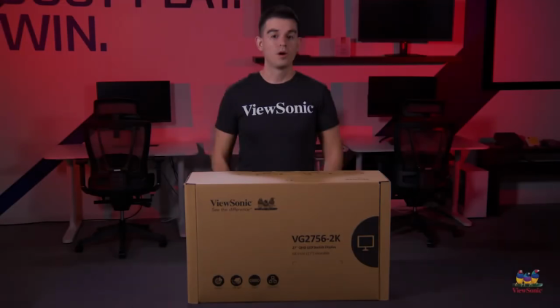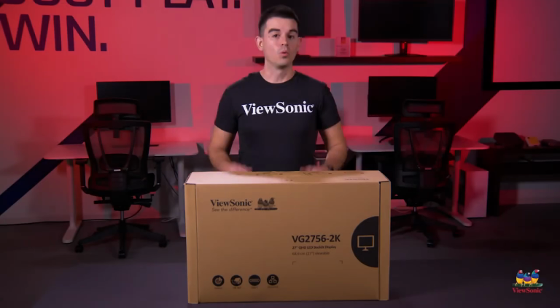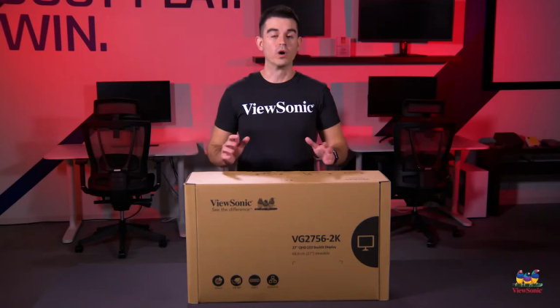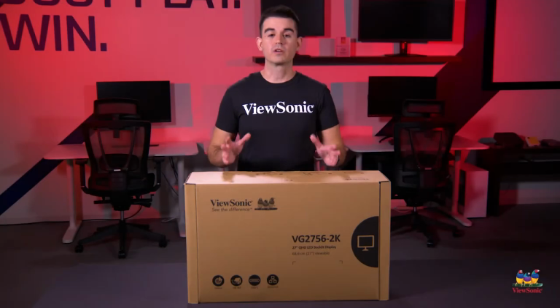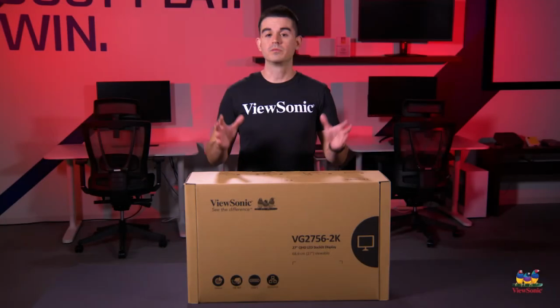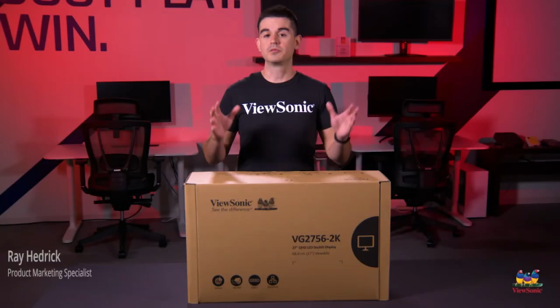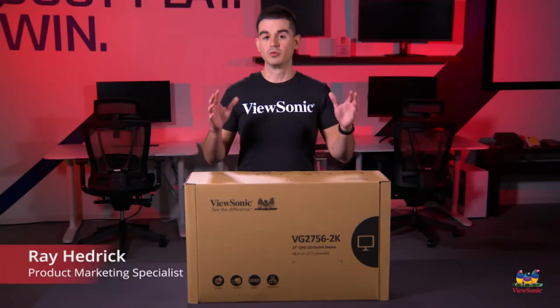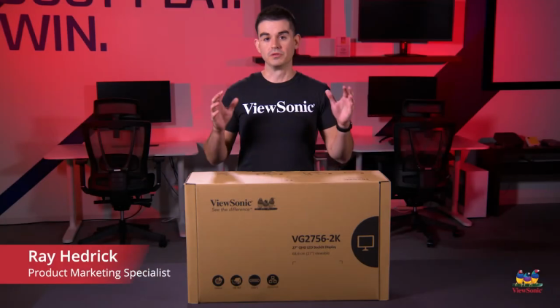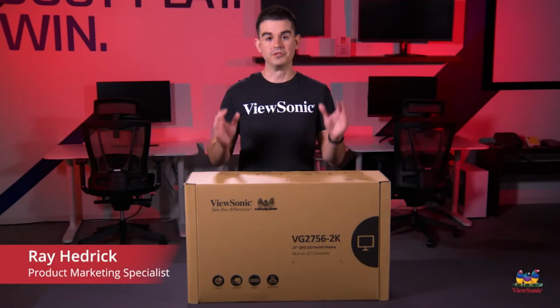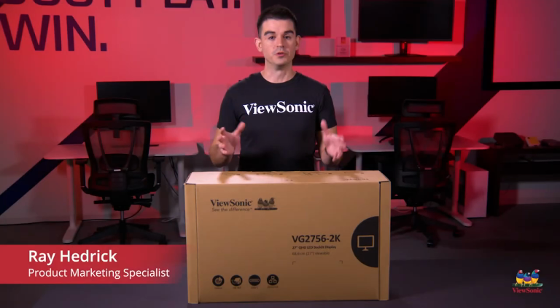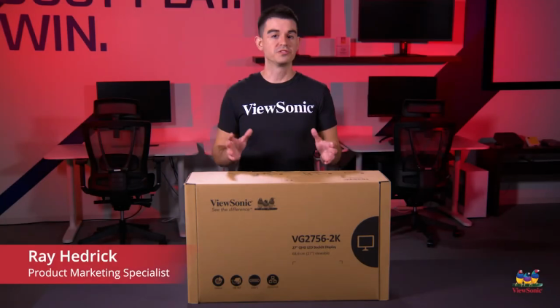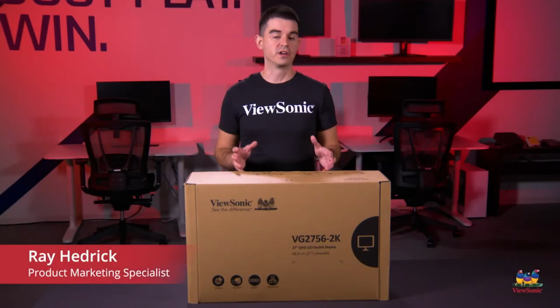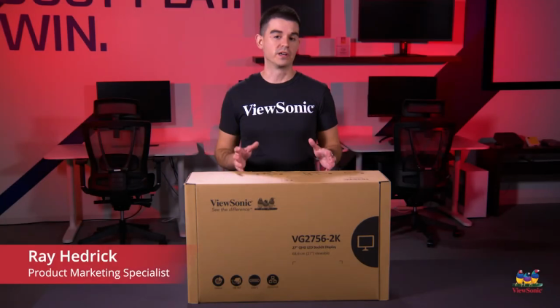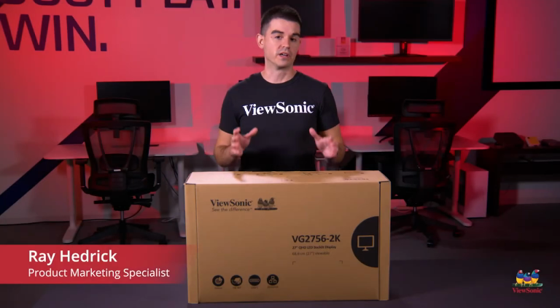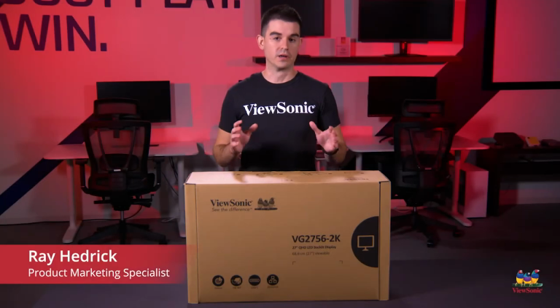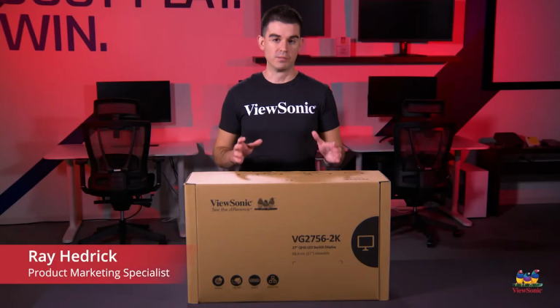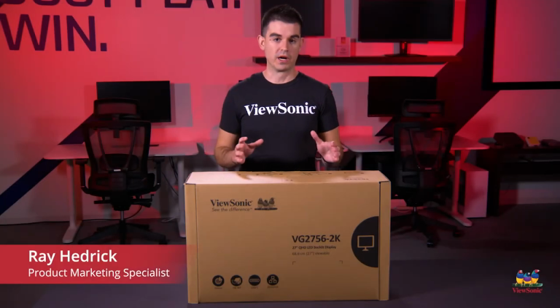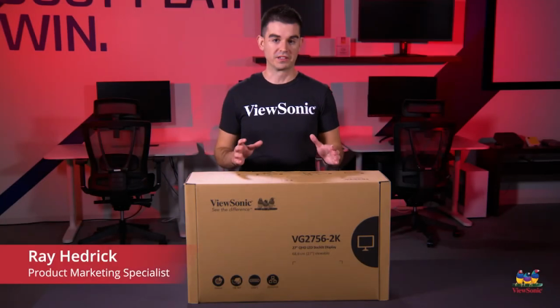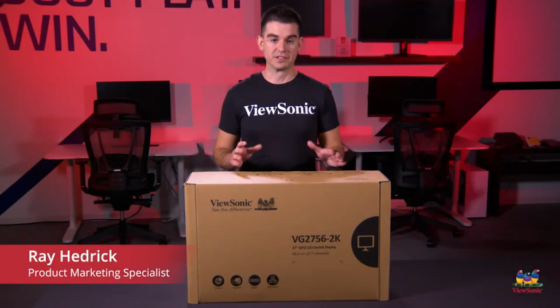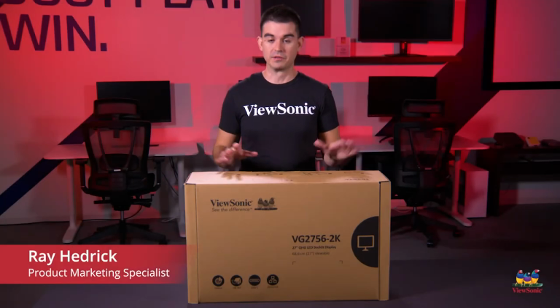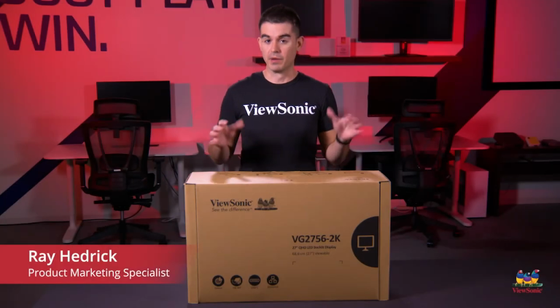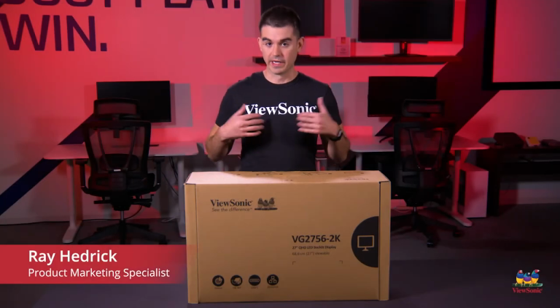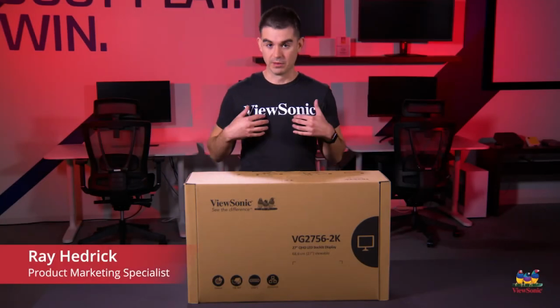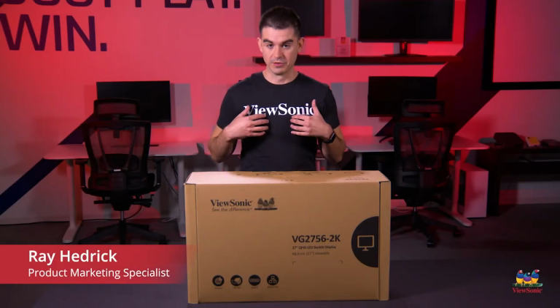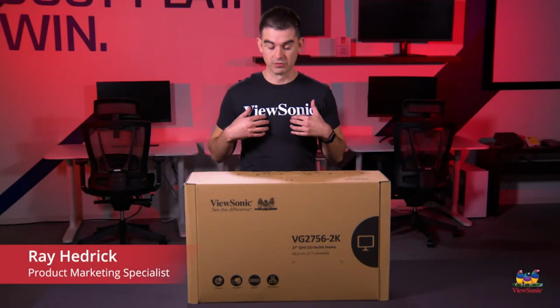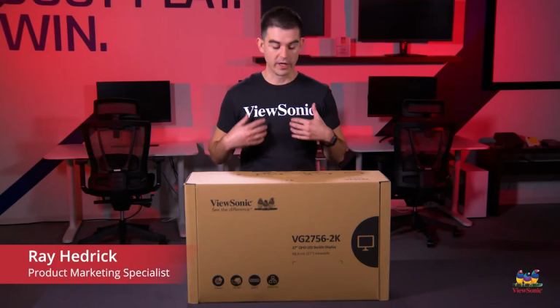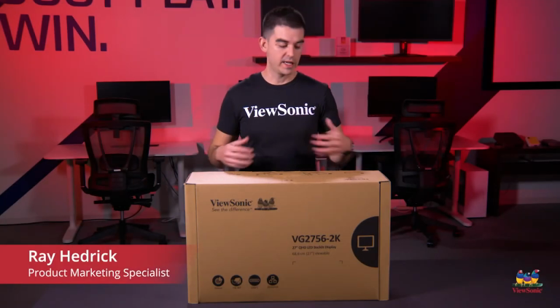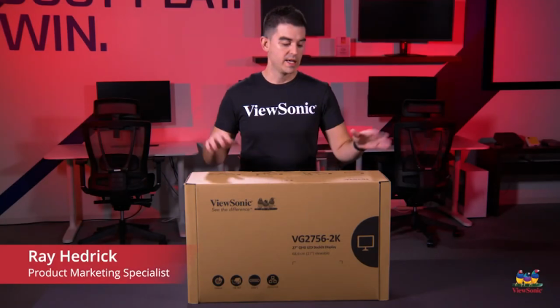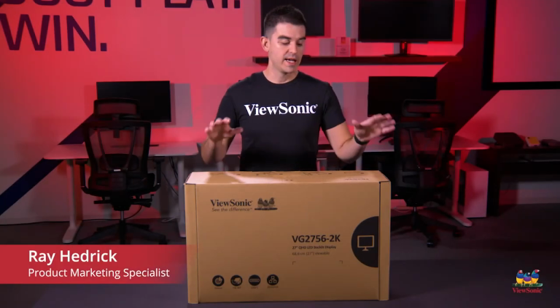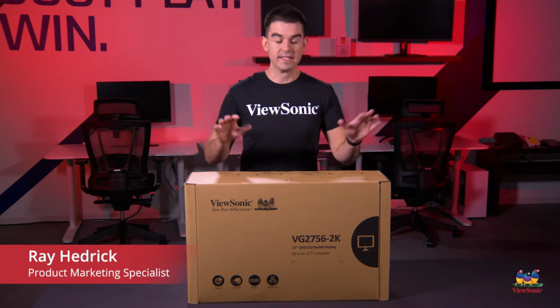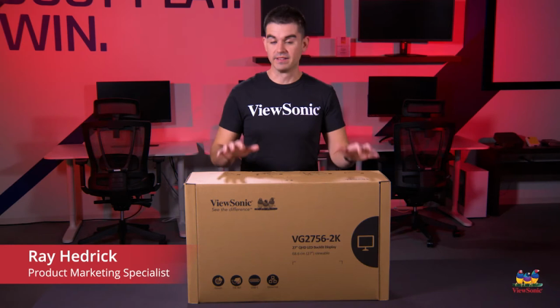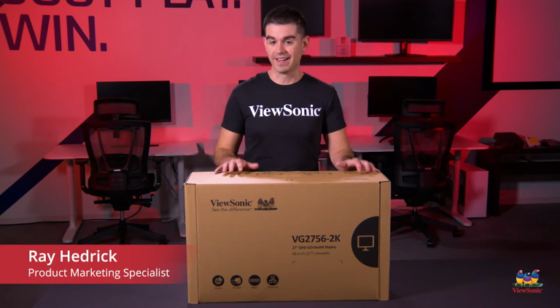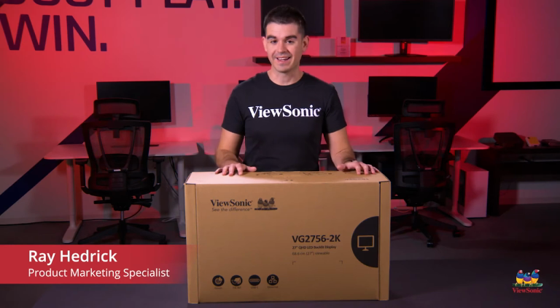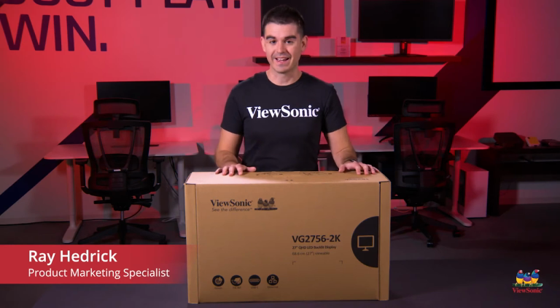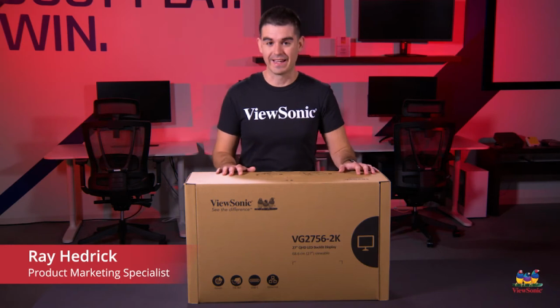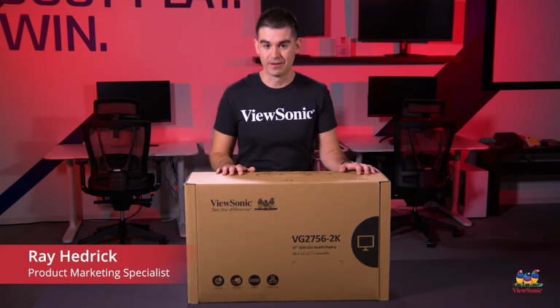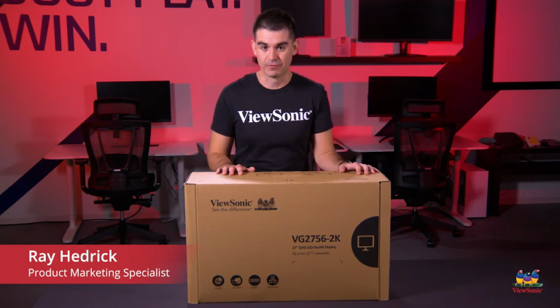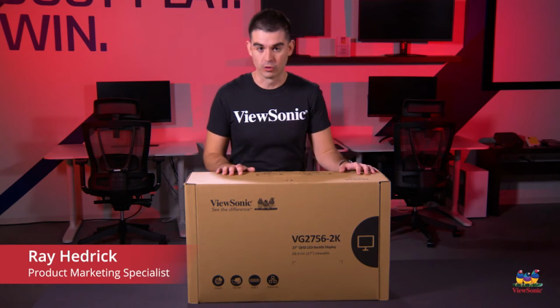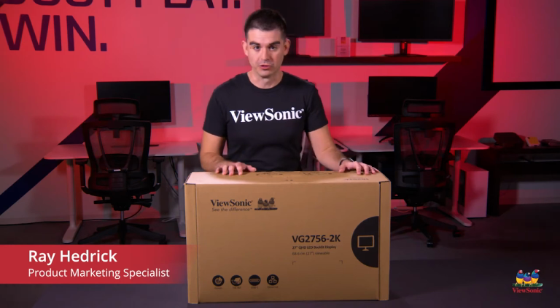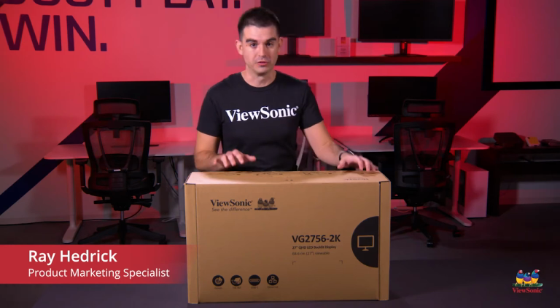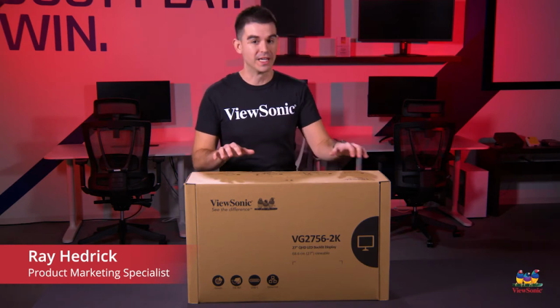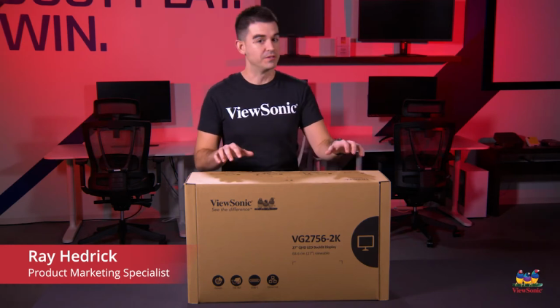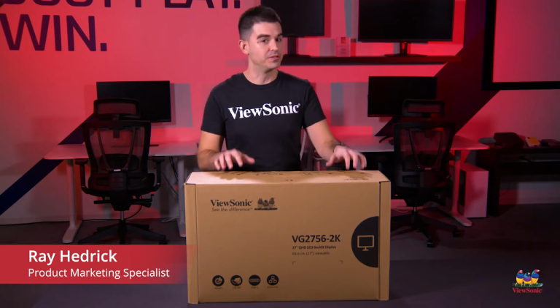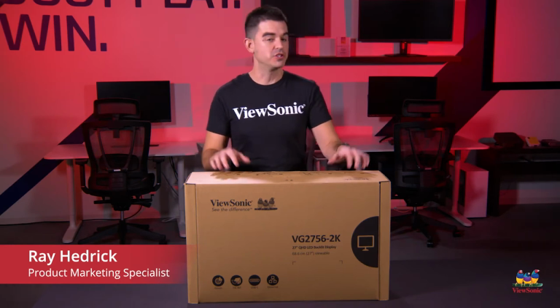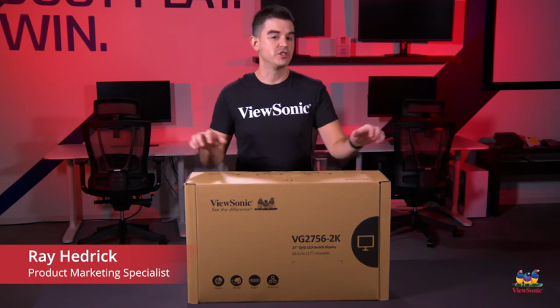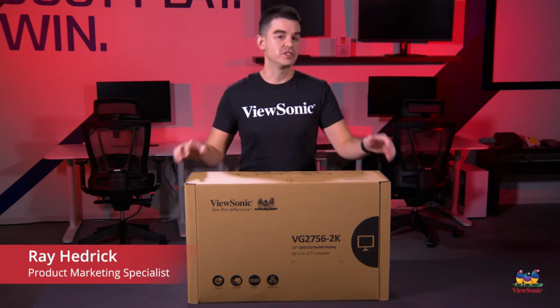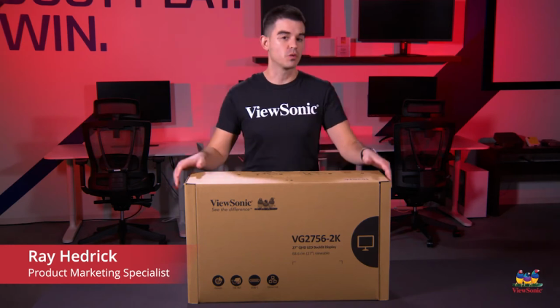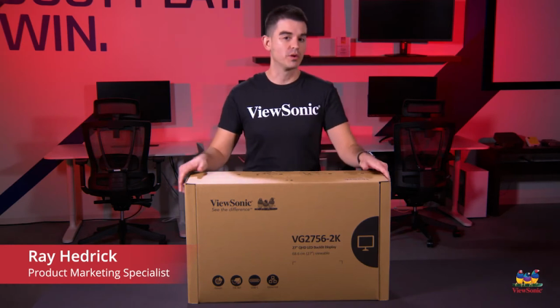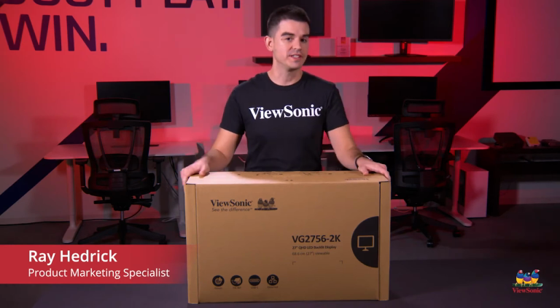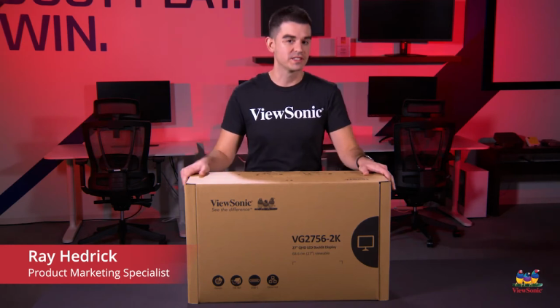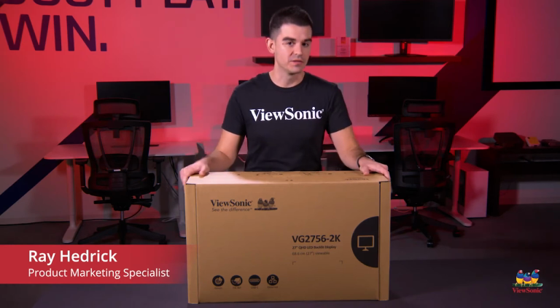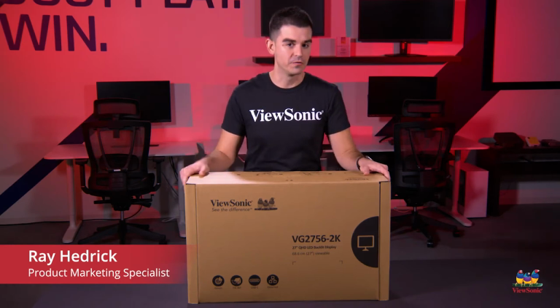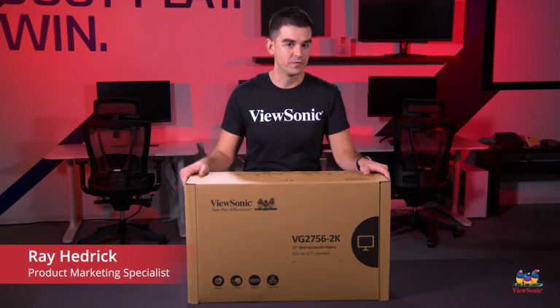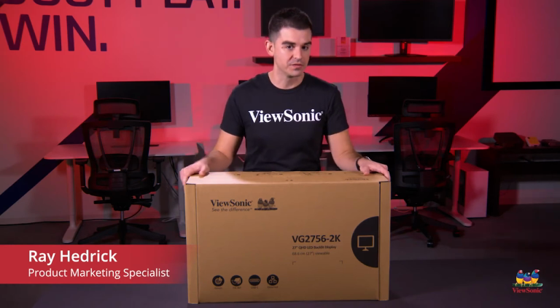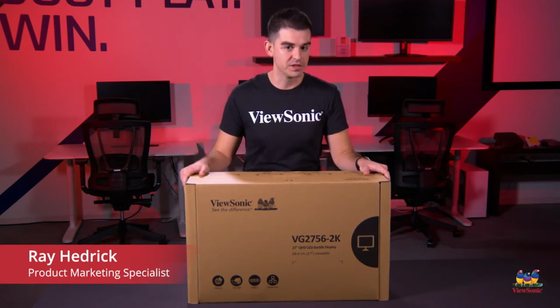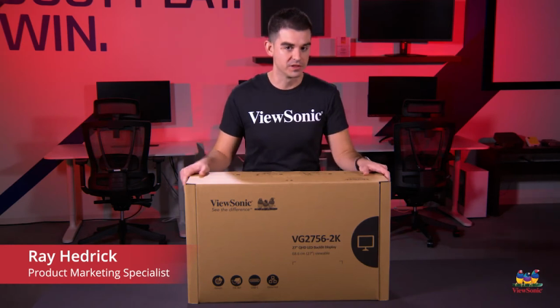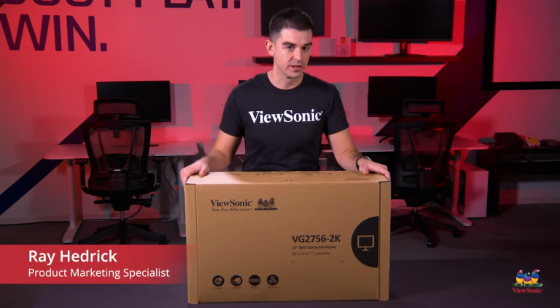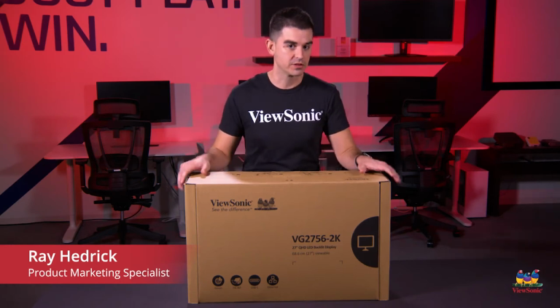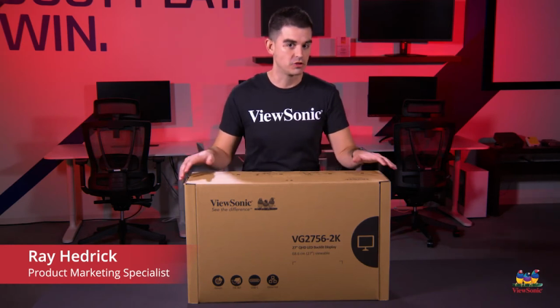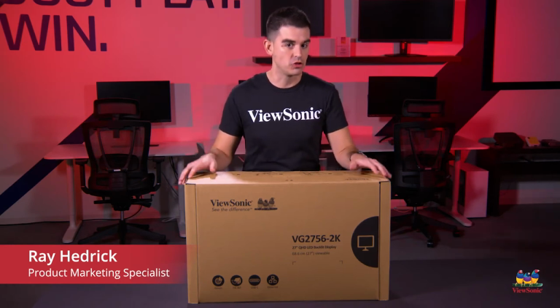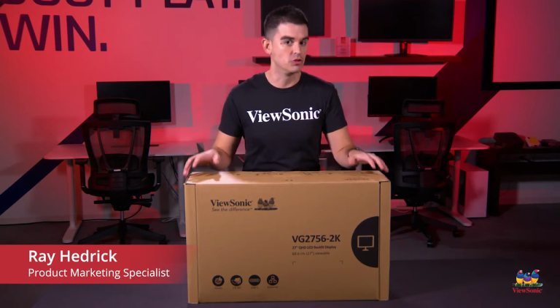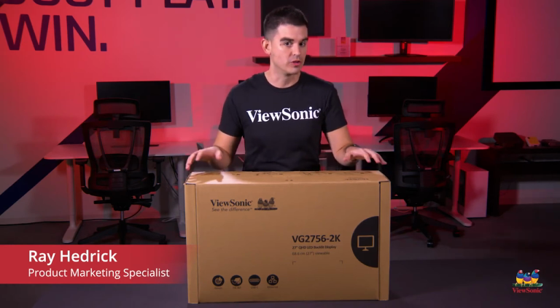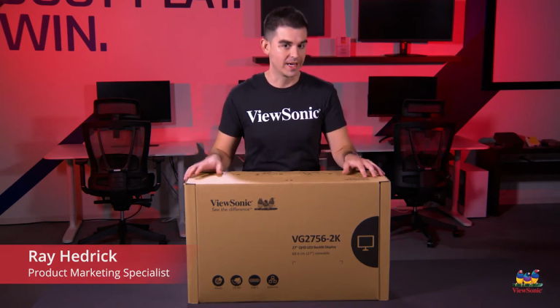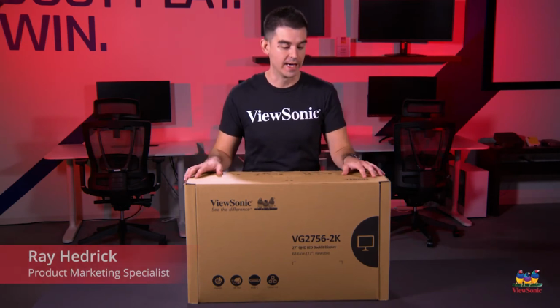Welcome to a ViewSonic unboxing. My name is Ray and today I have for you a VG2756 2K.